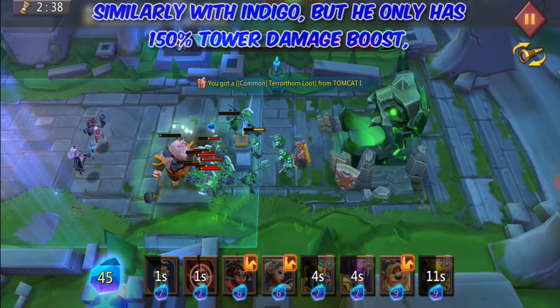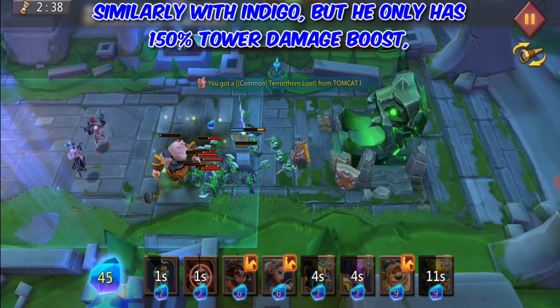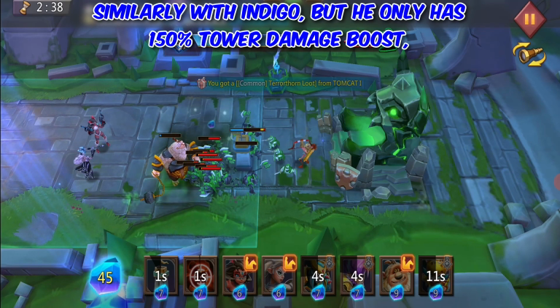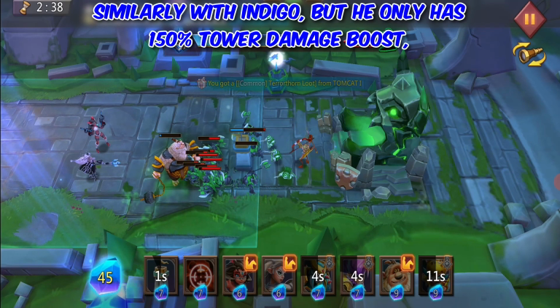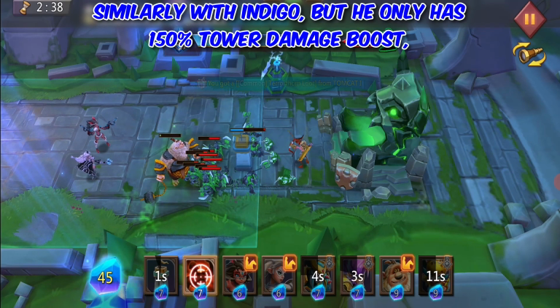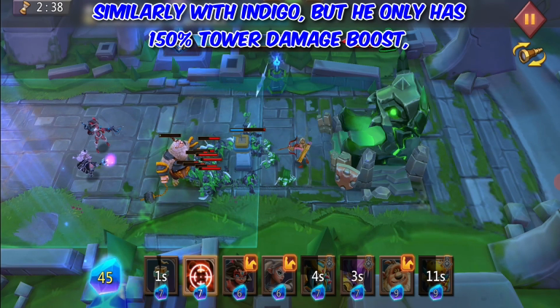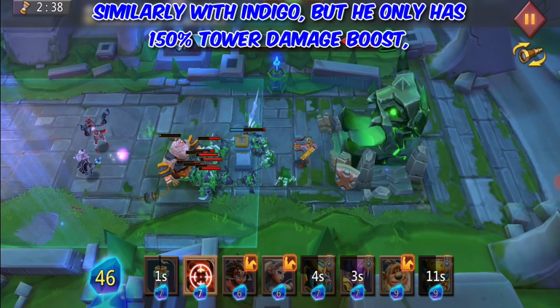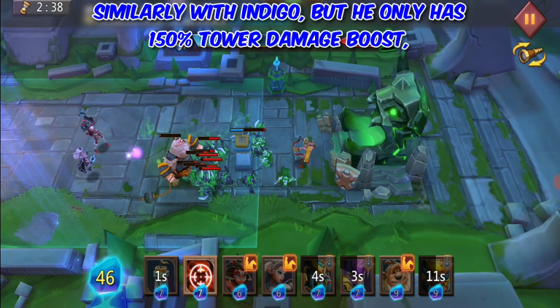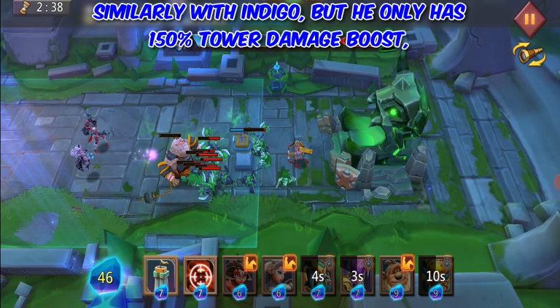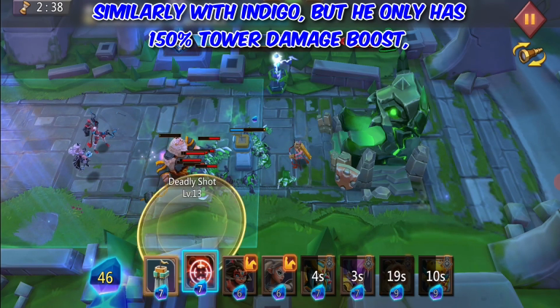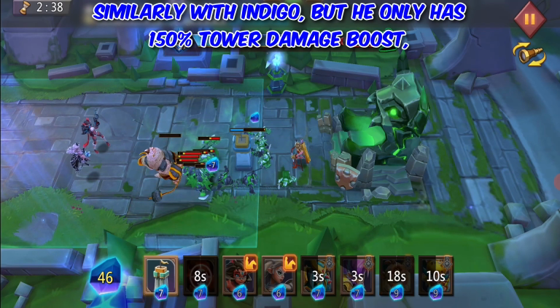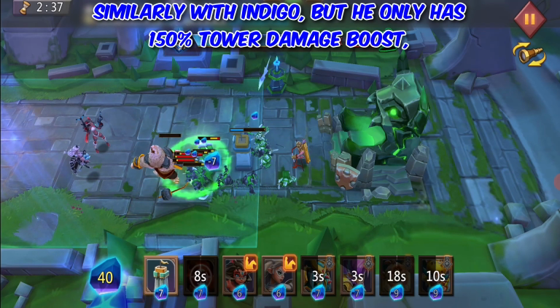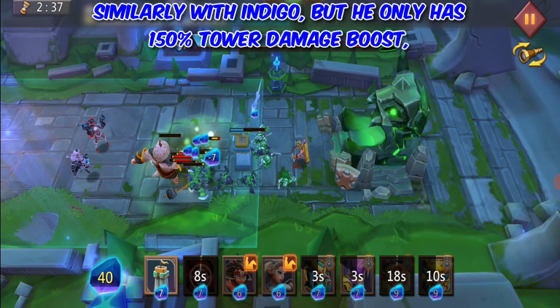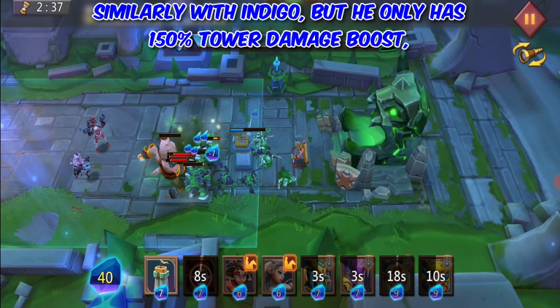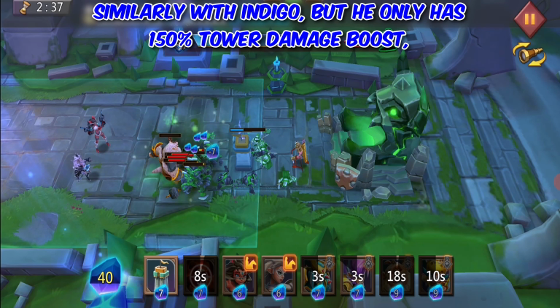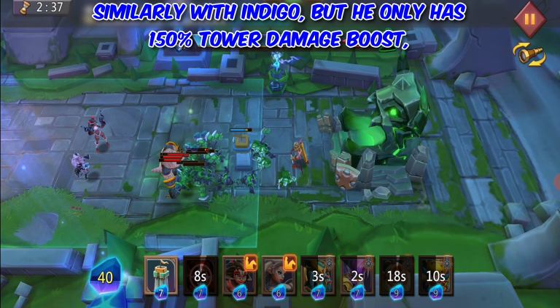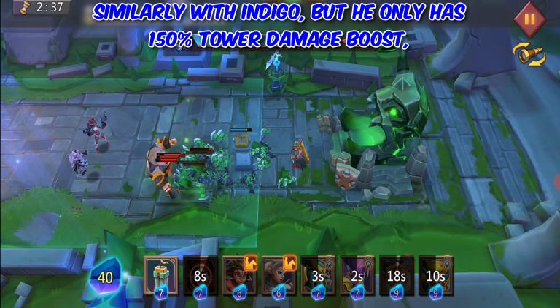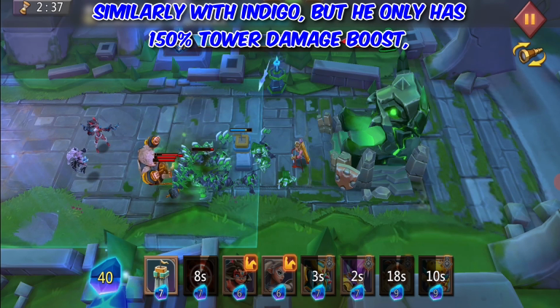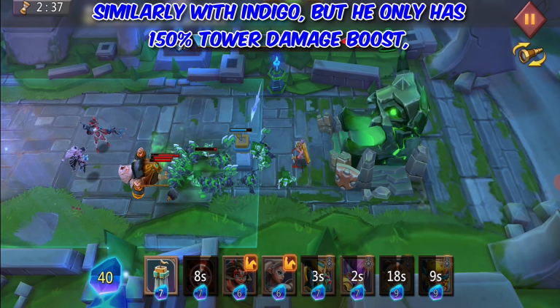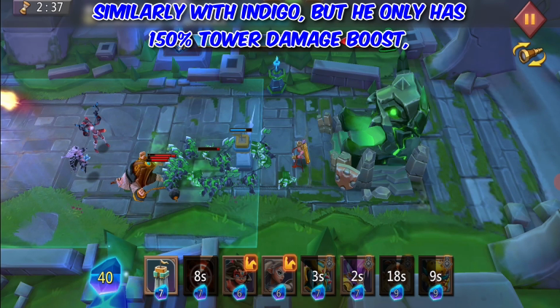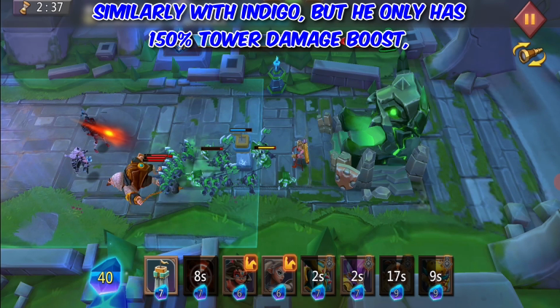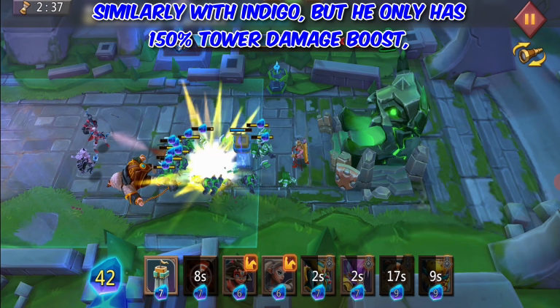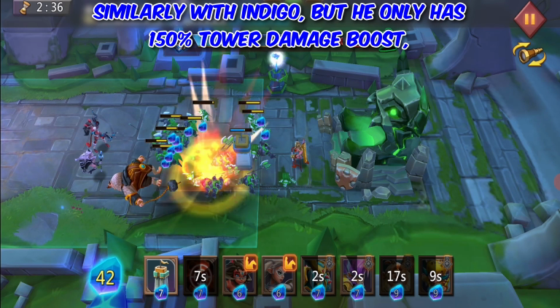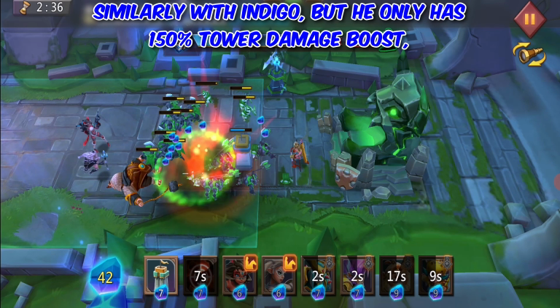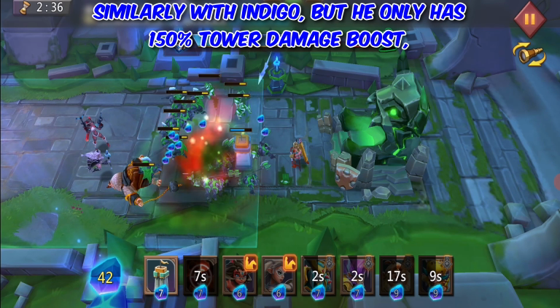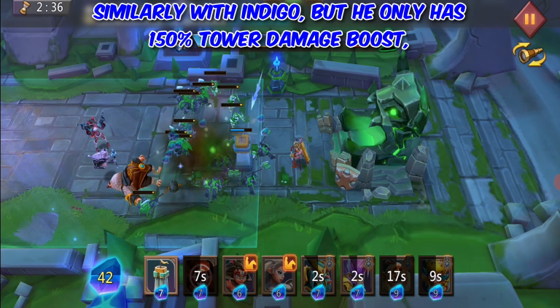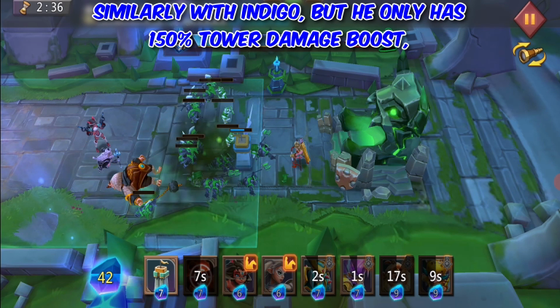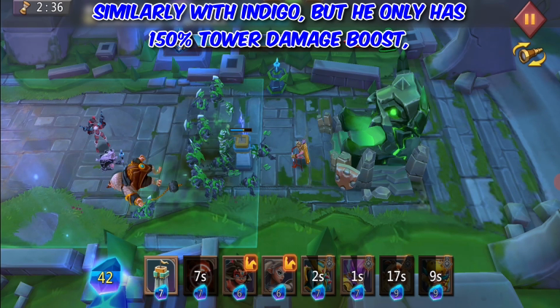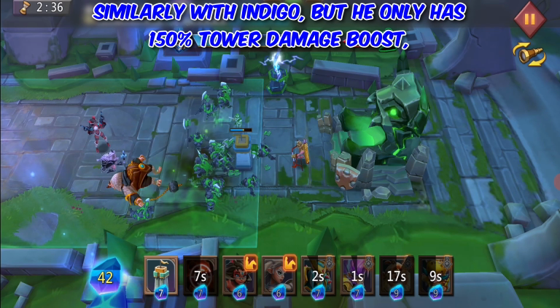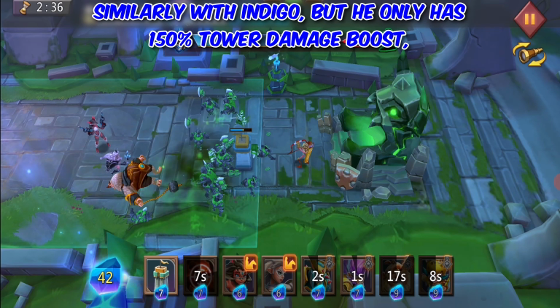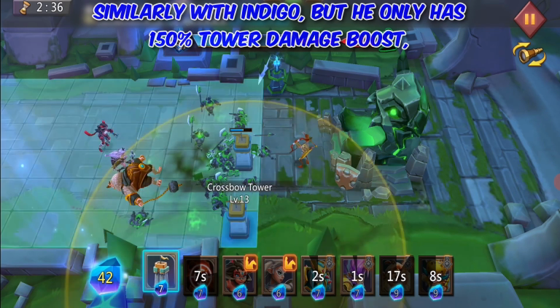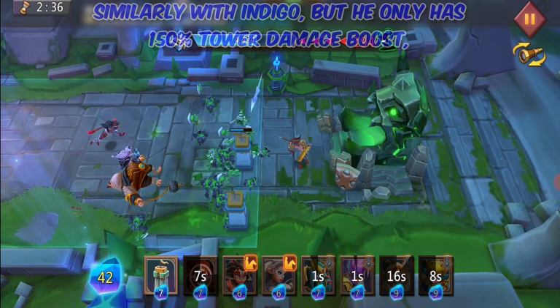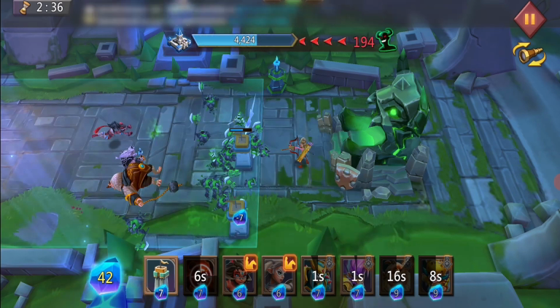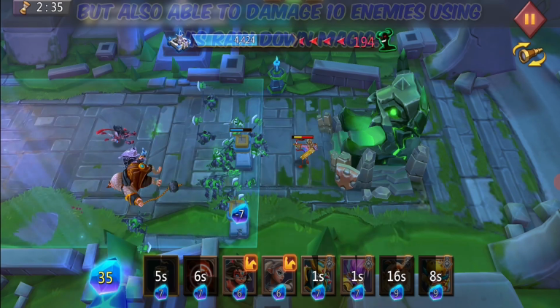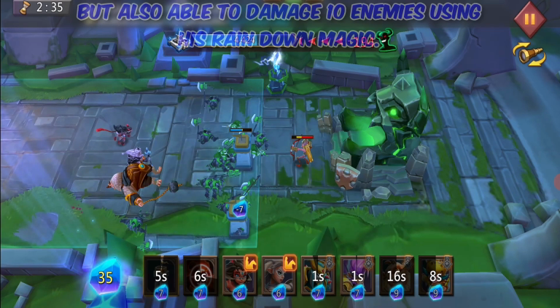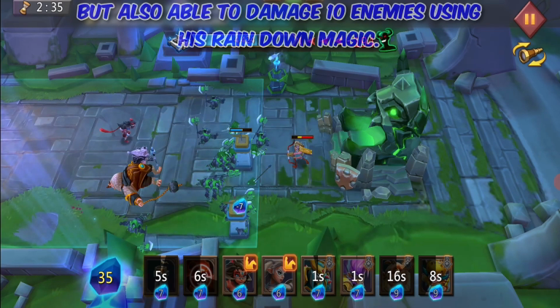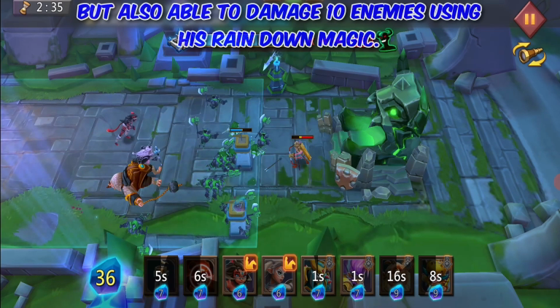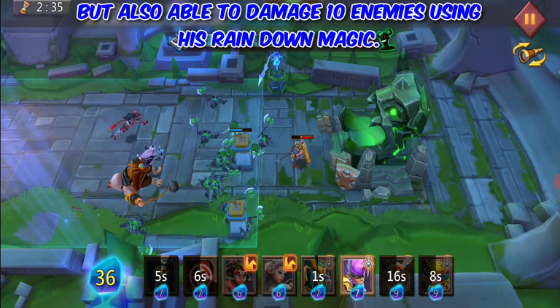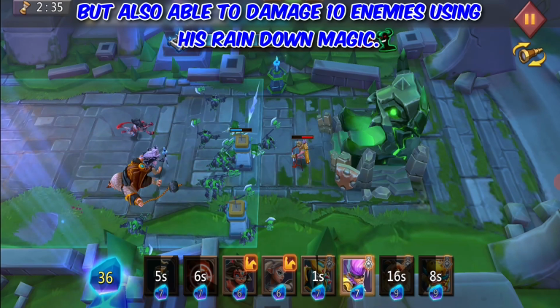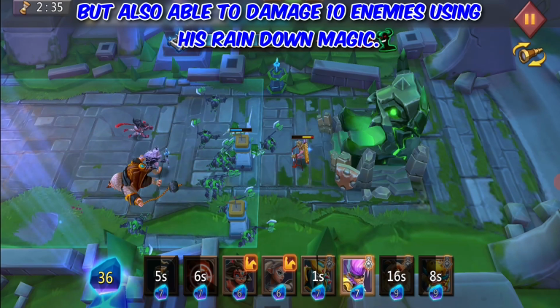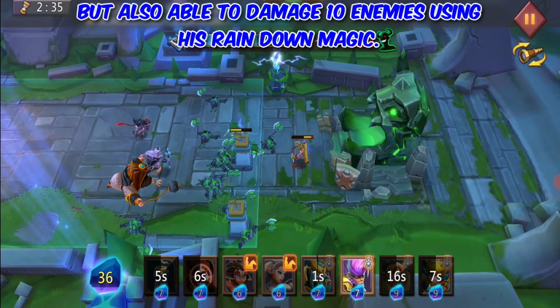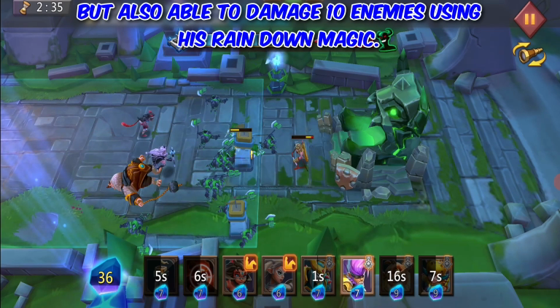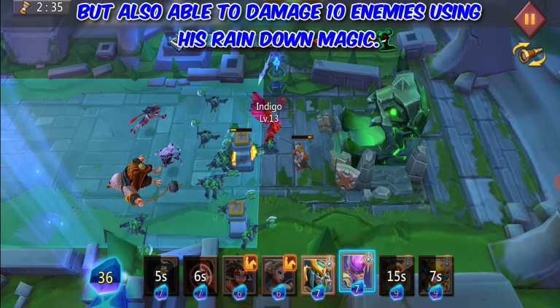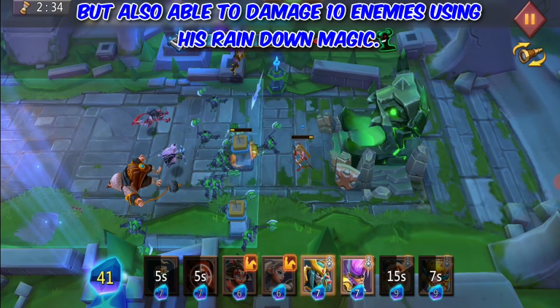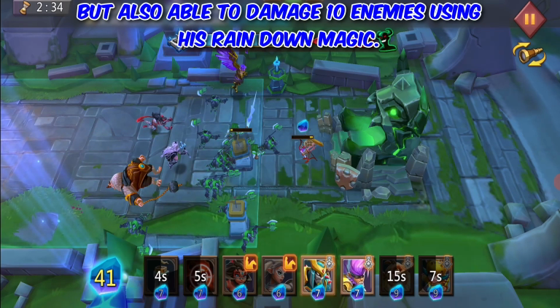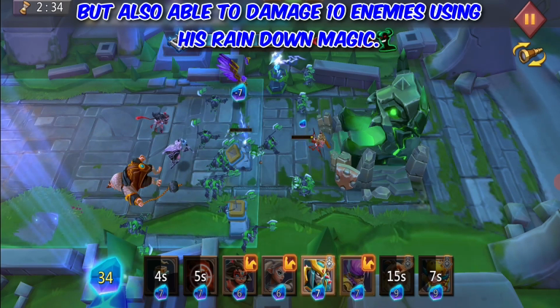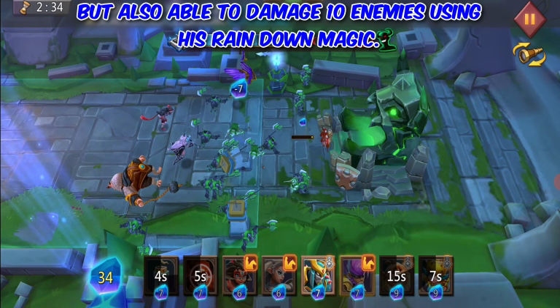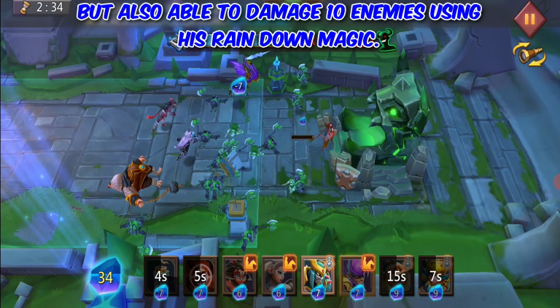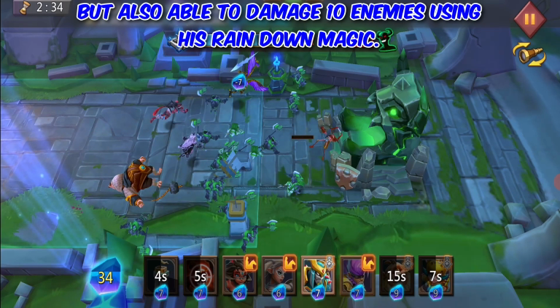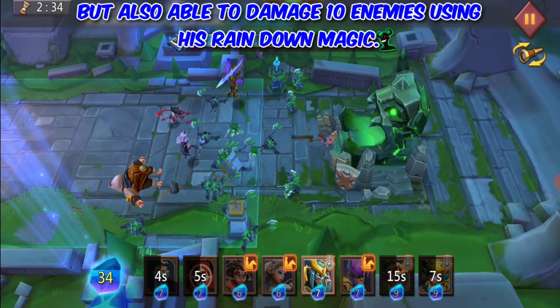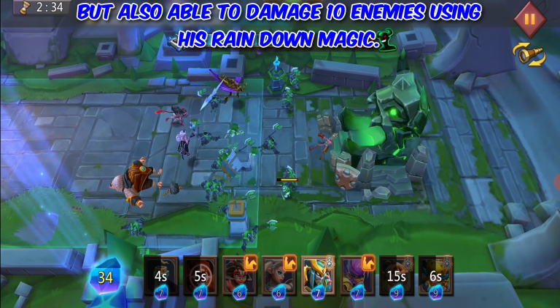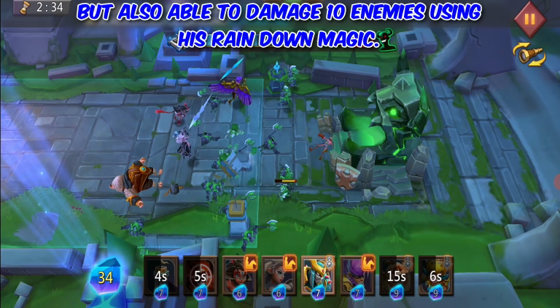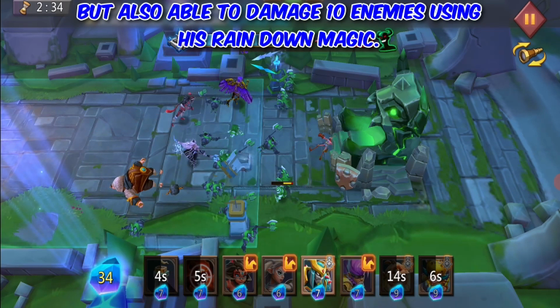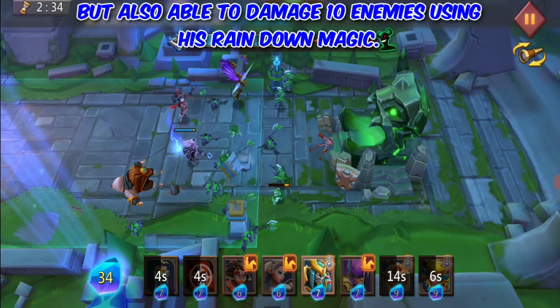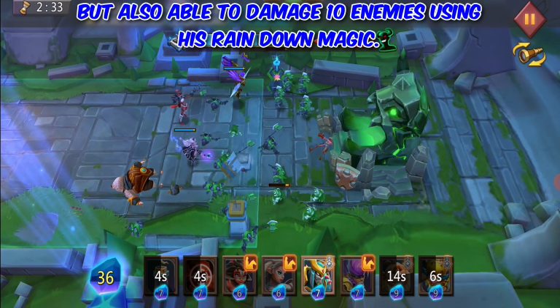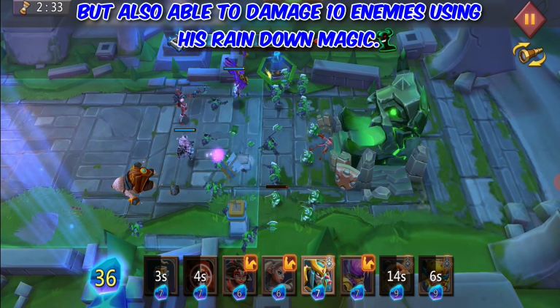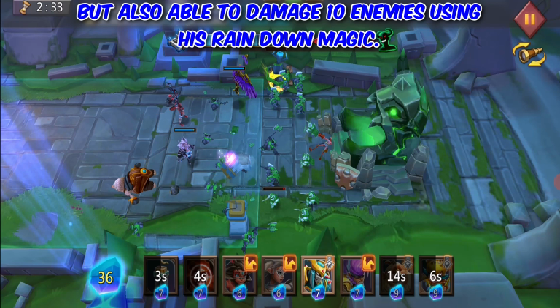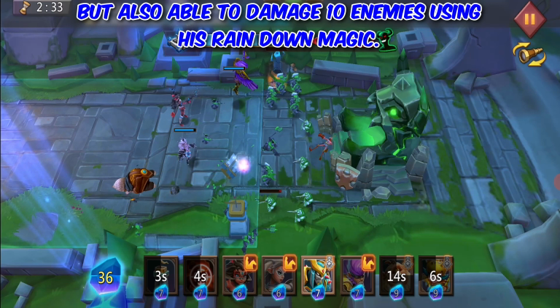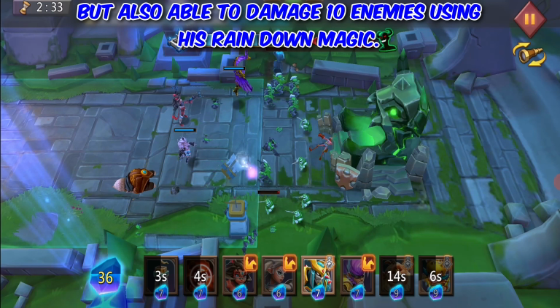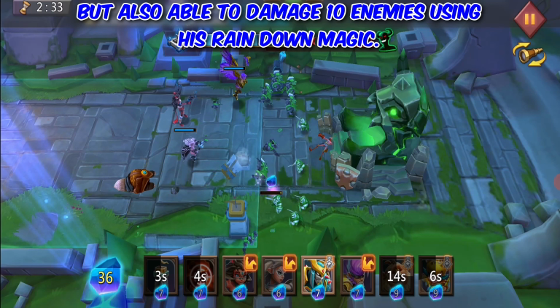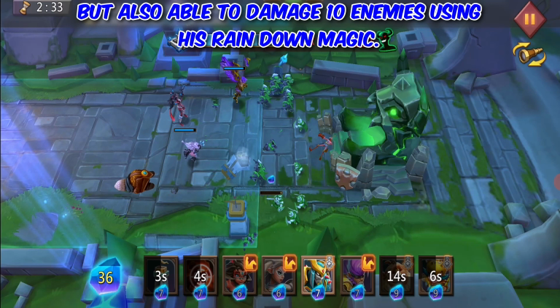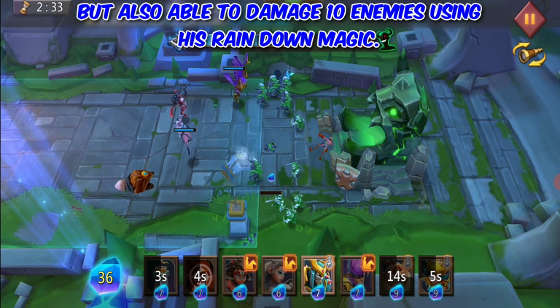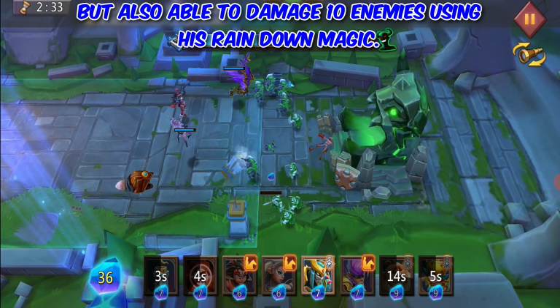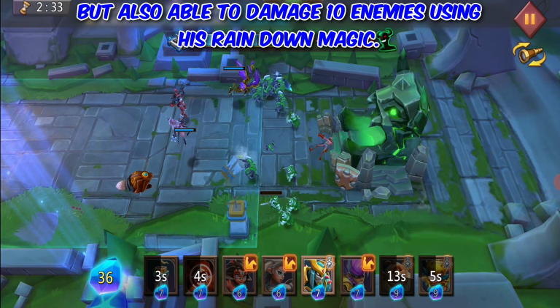Similarly, Indigo only has a 150% Tower Damage Boost, but is also able to damage 10 enemies using his Rain Down Magic.